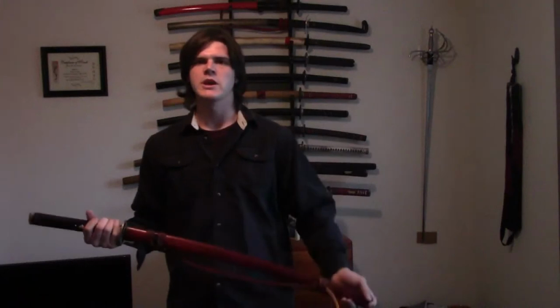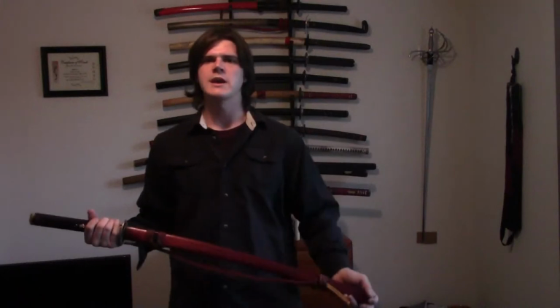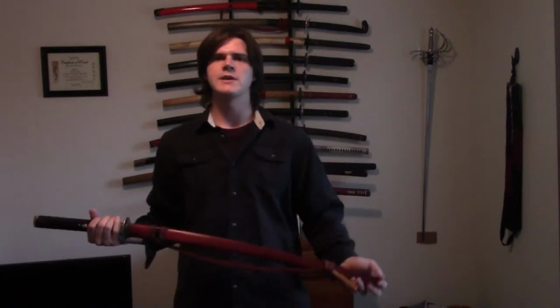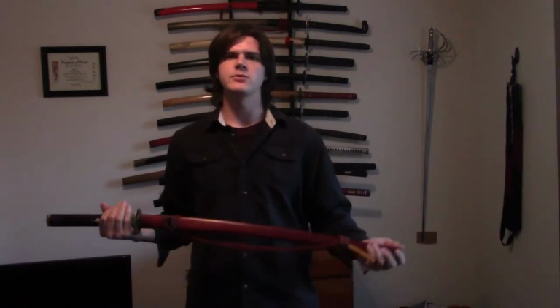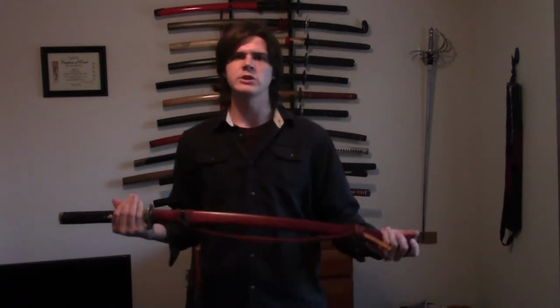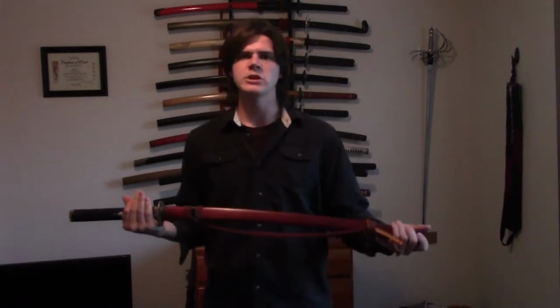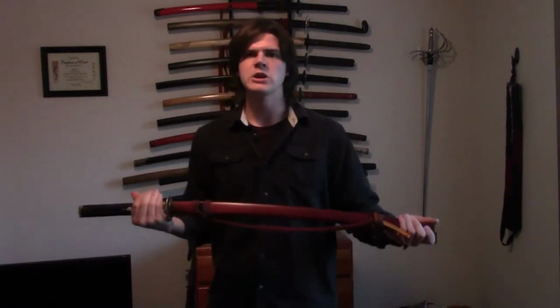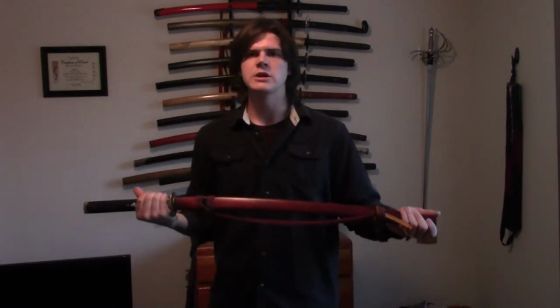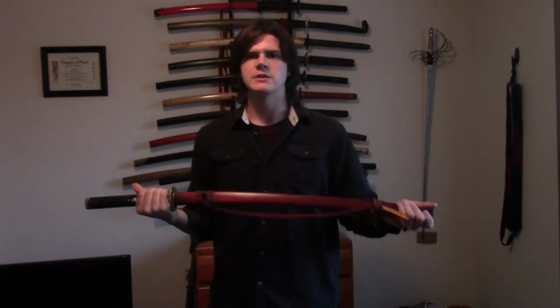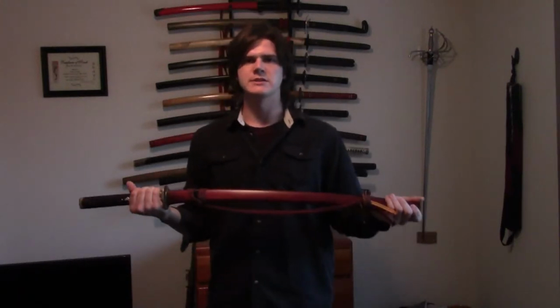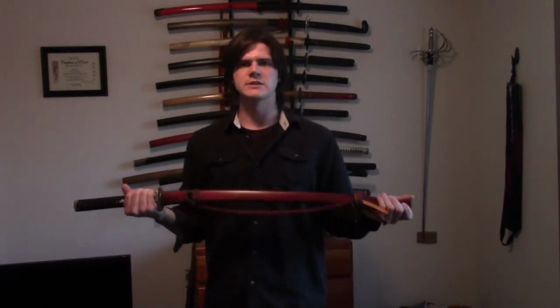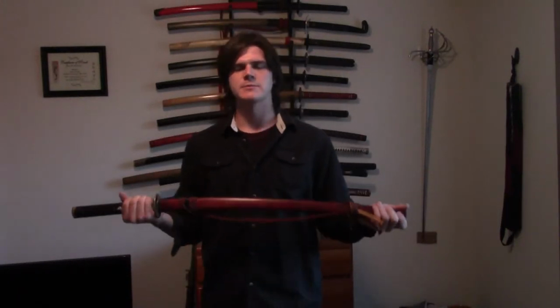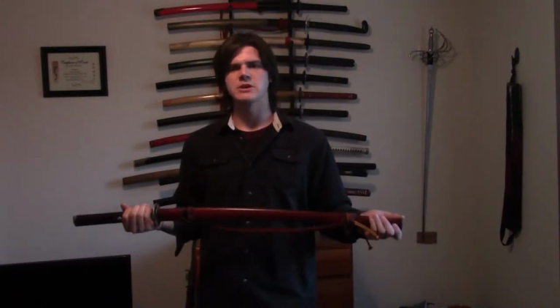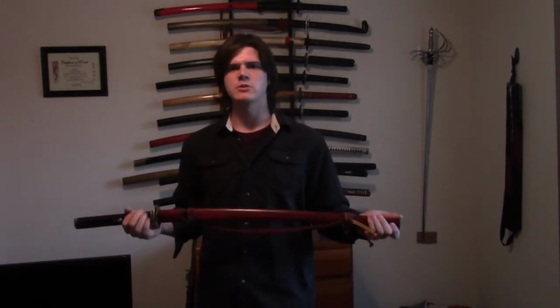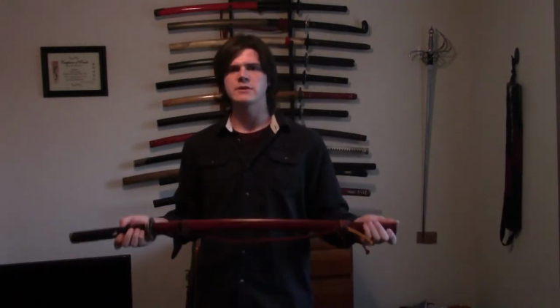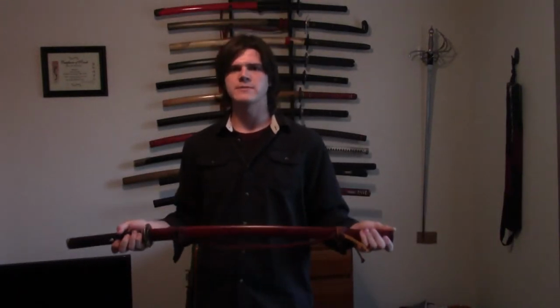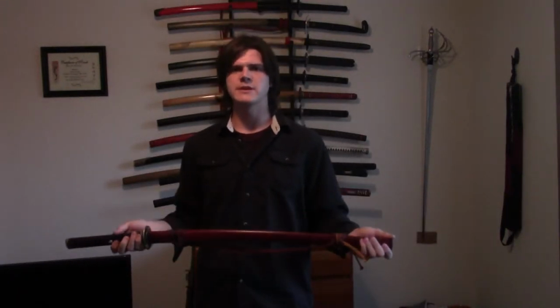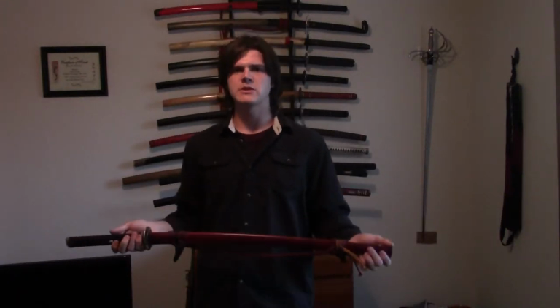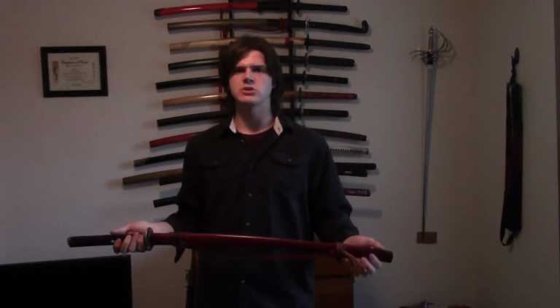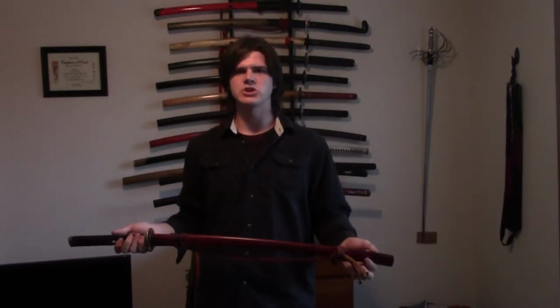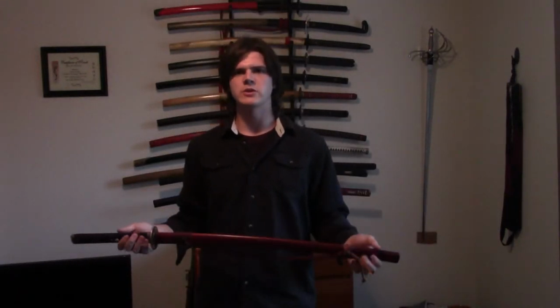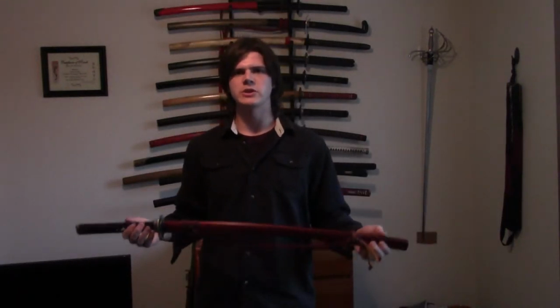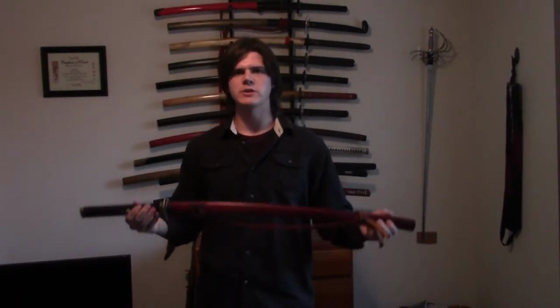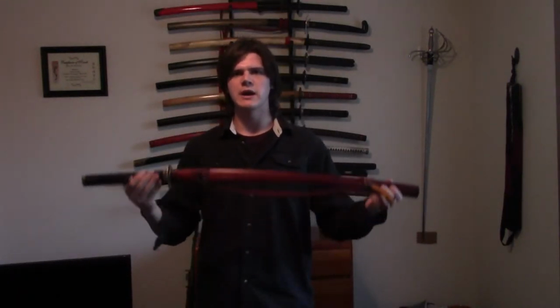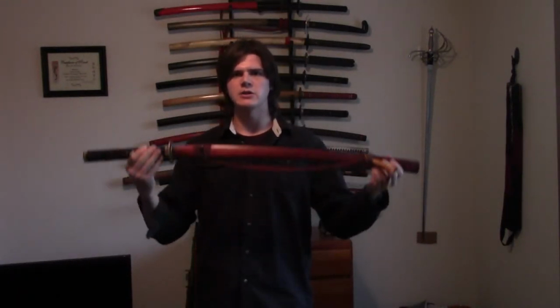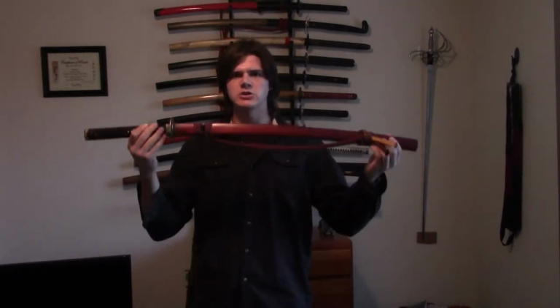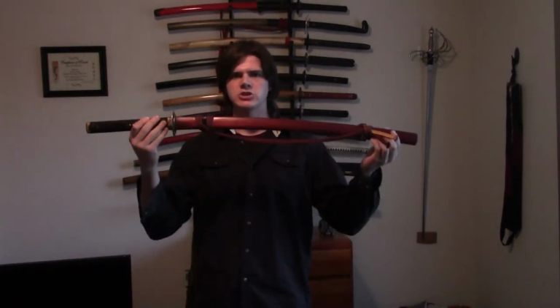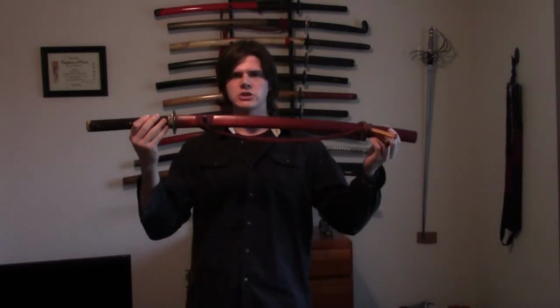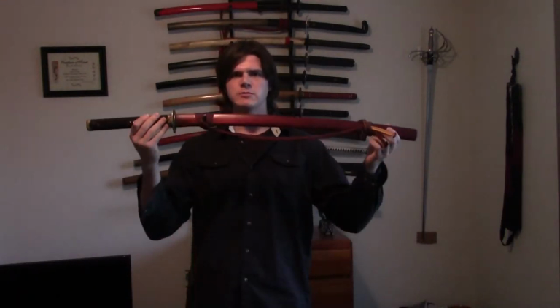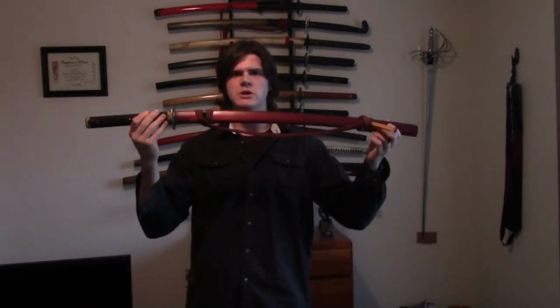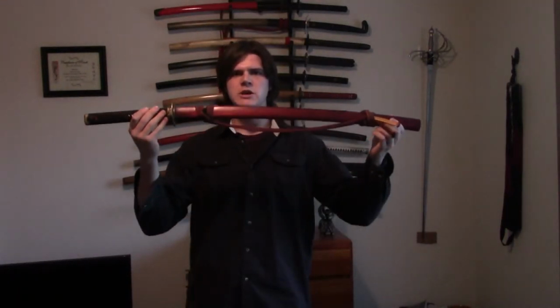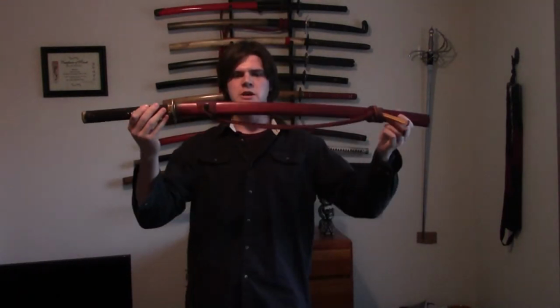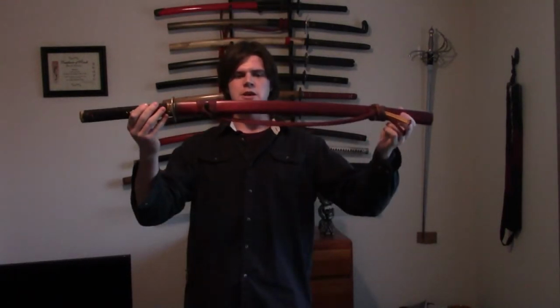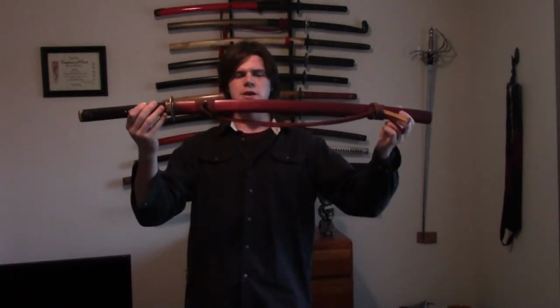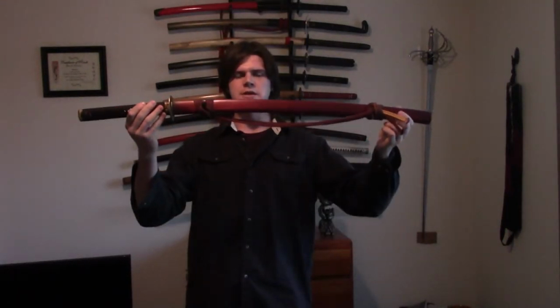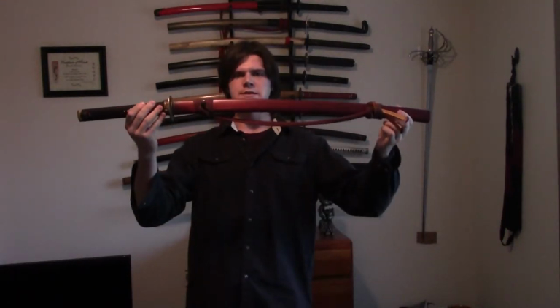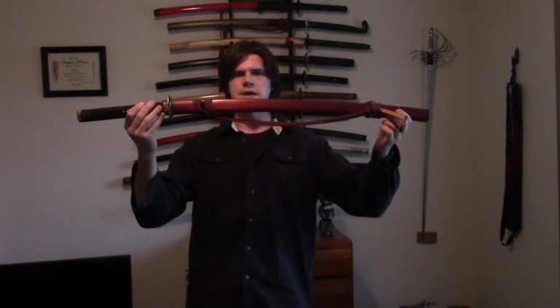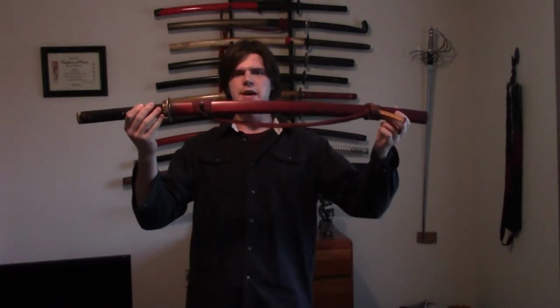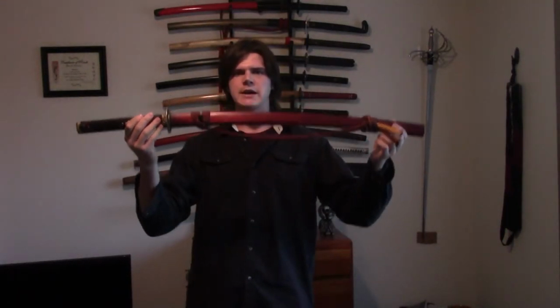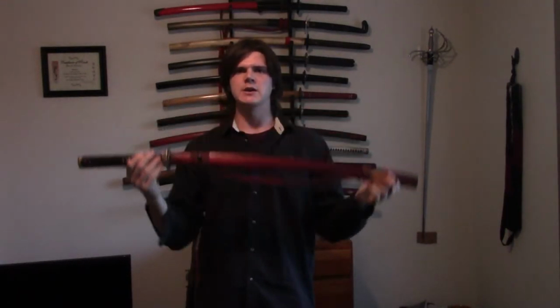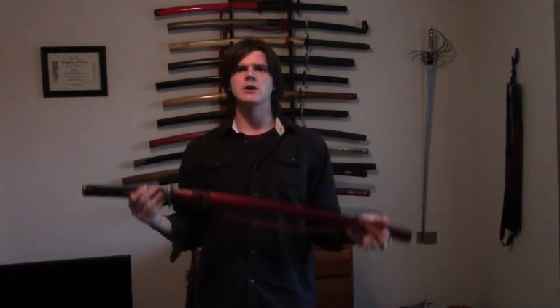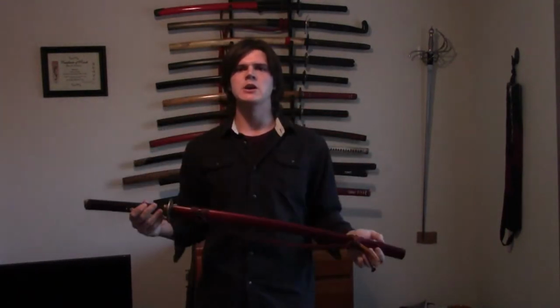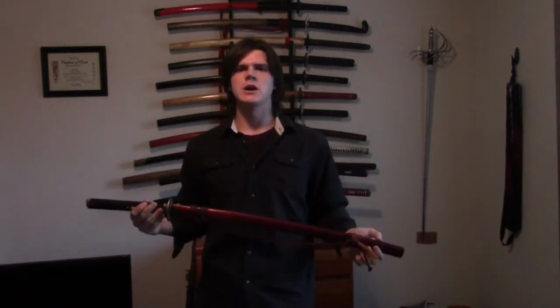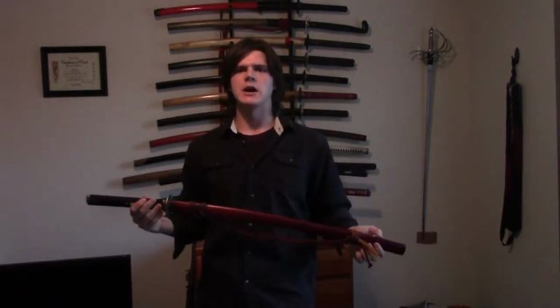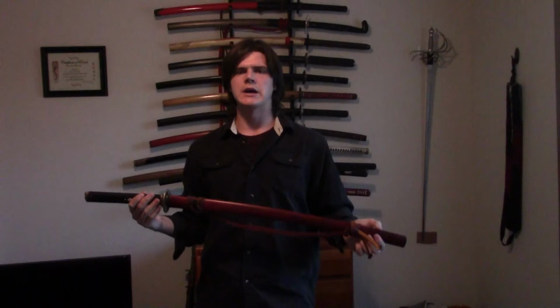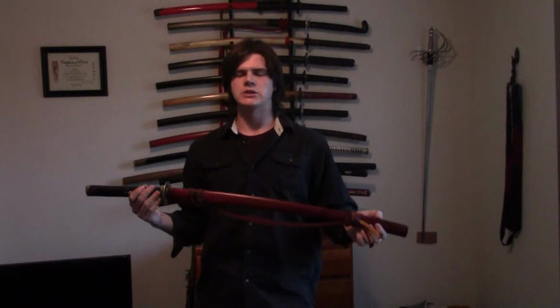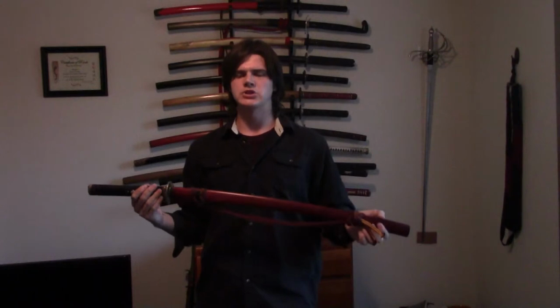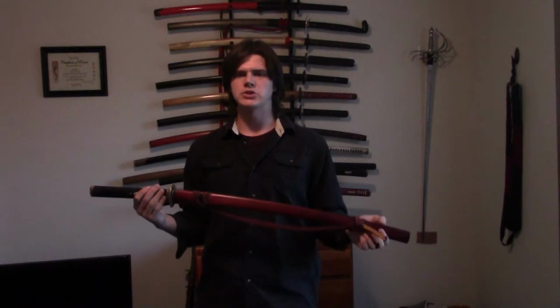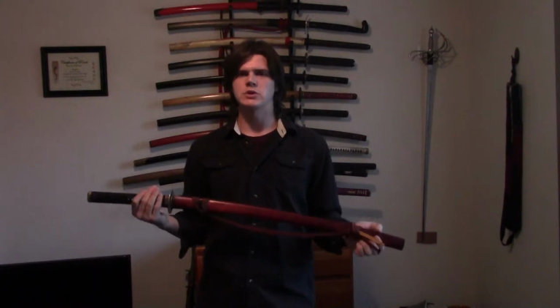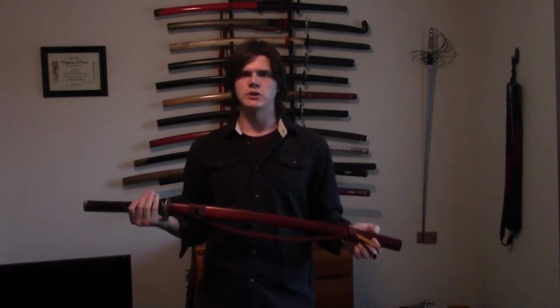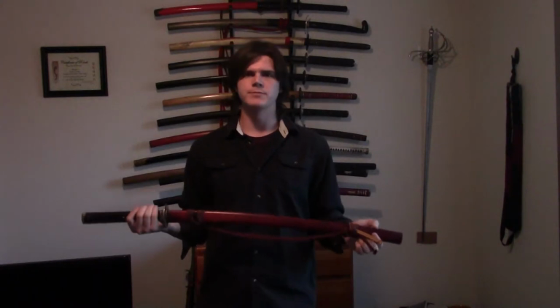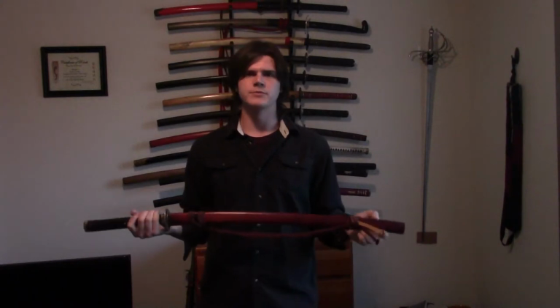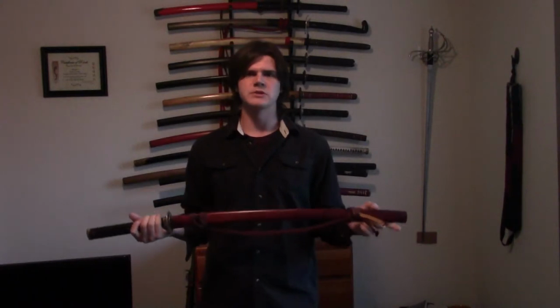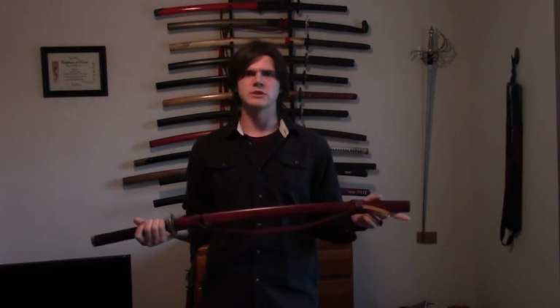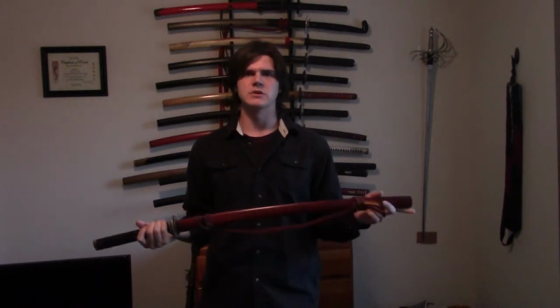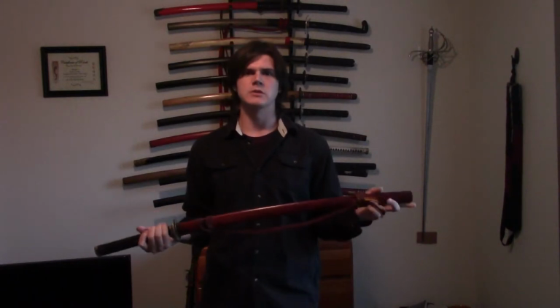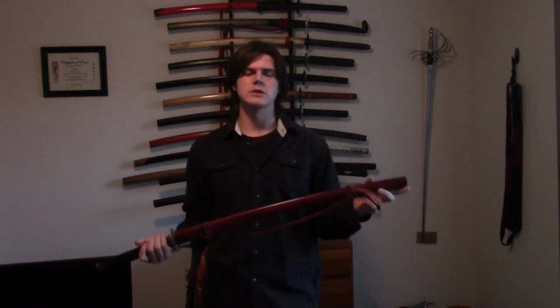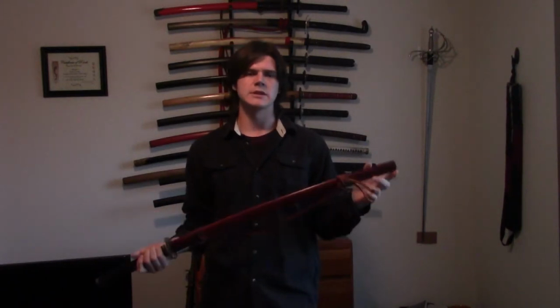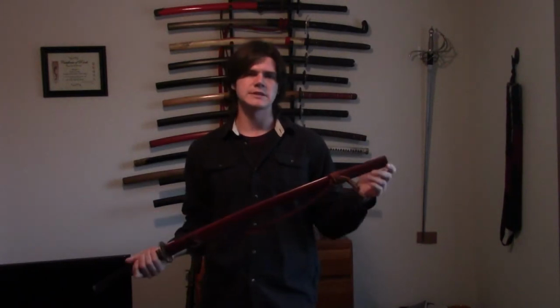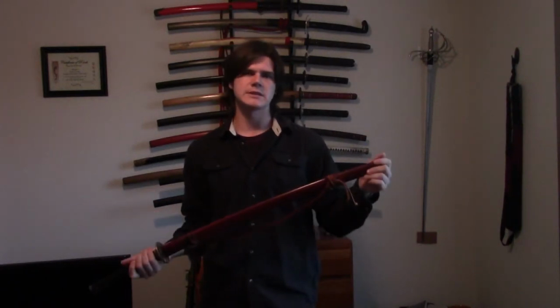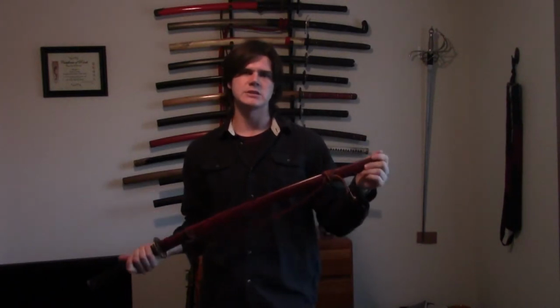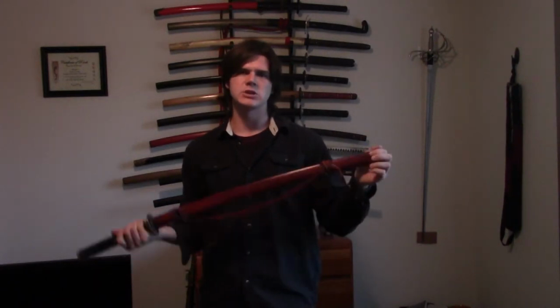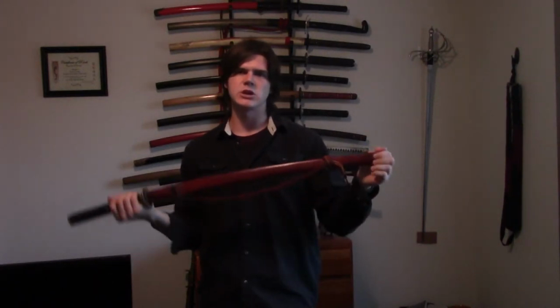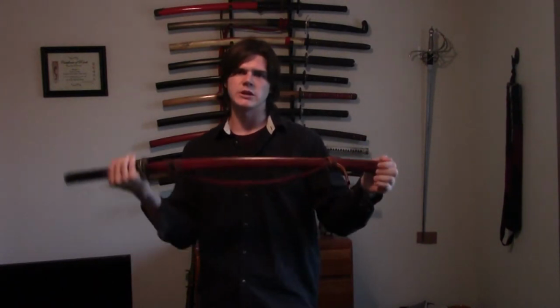Hey everyone, this is going to be a quick video showing you how to shim a saya on a sword. Let's get started.